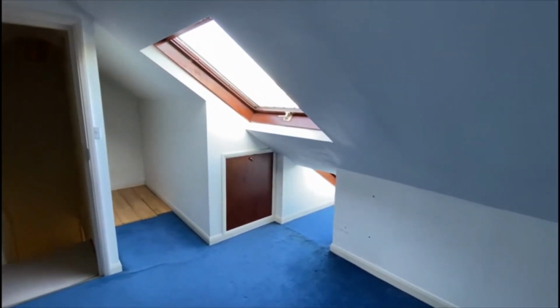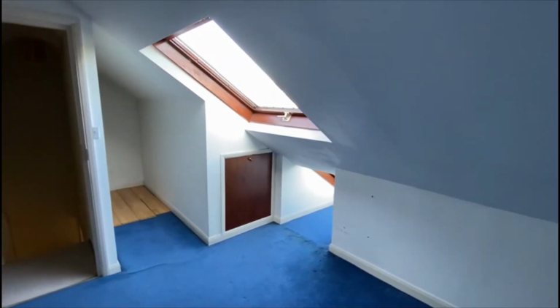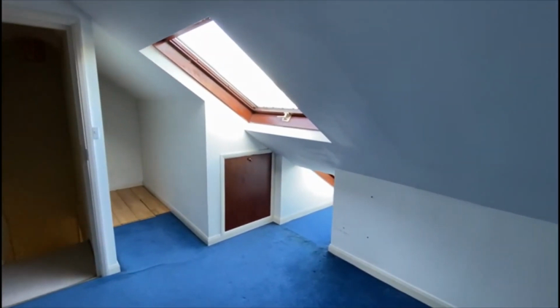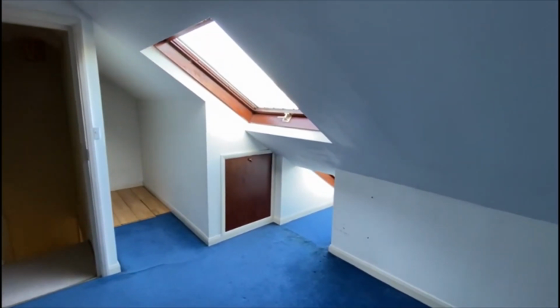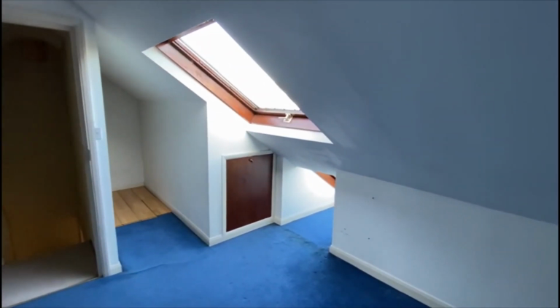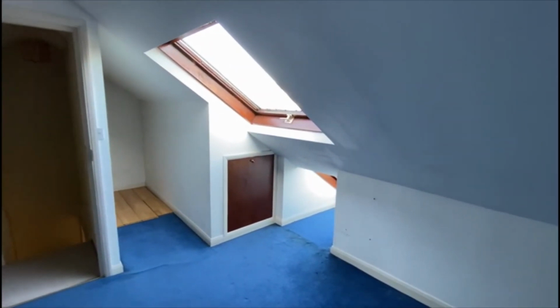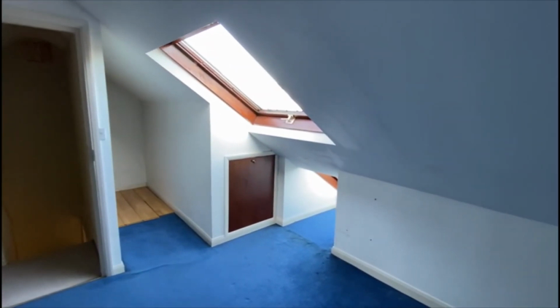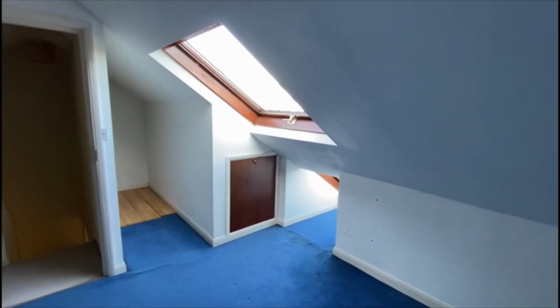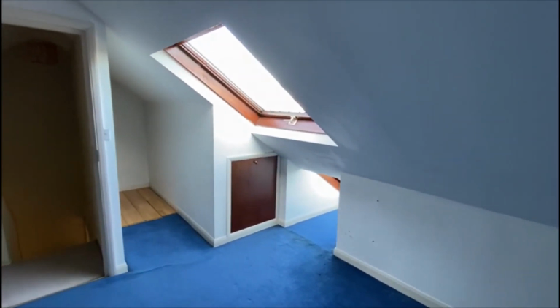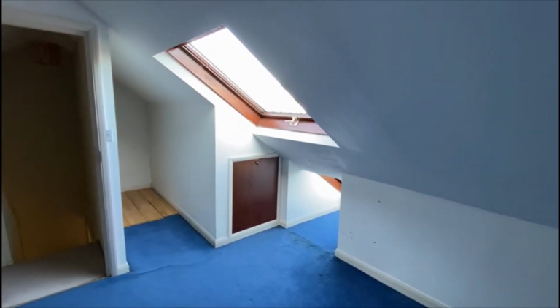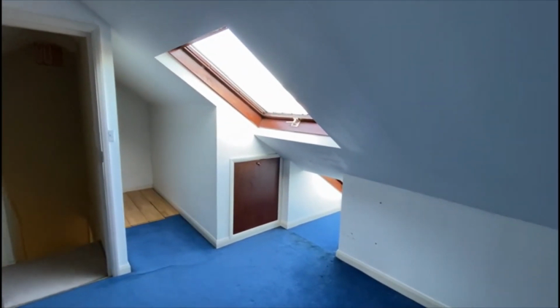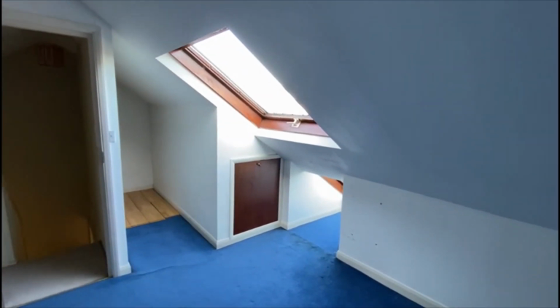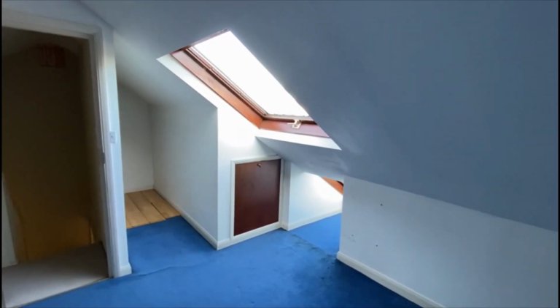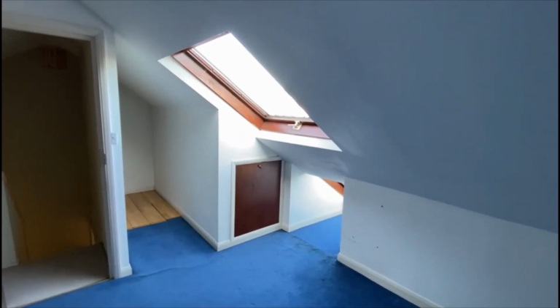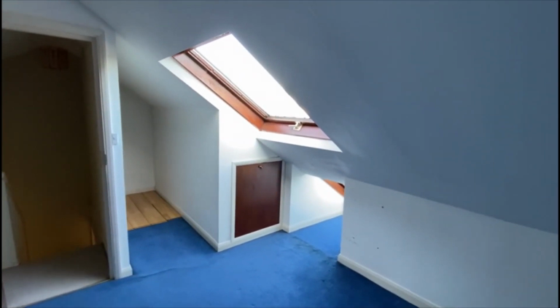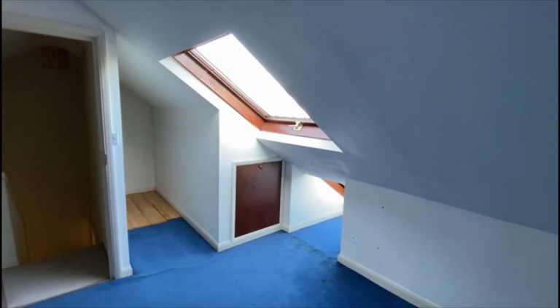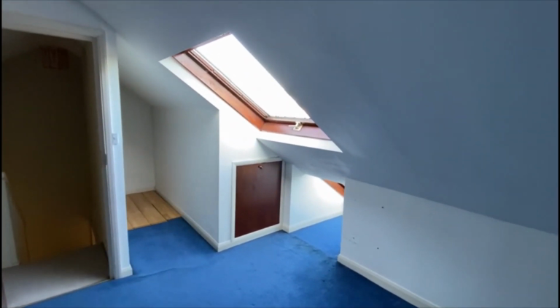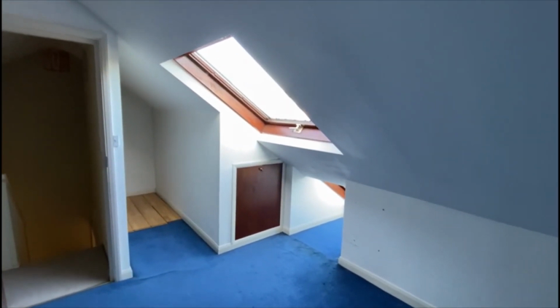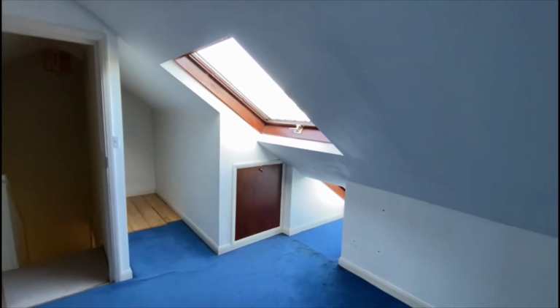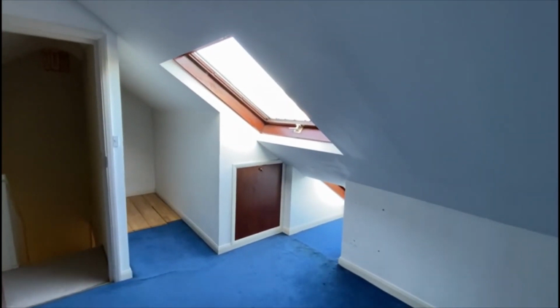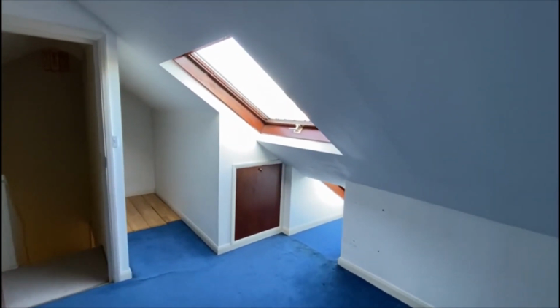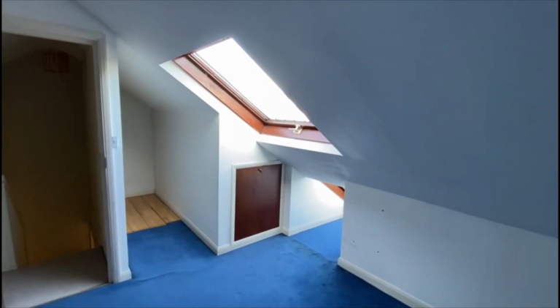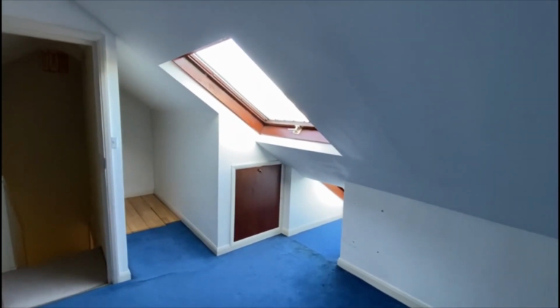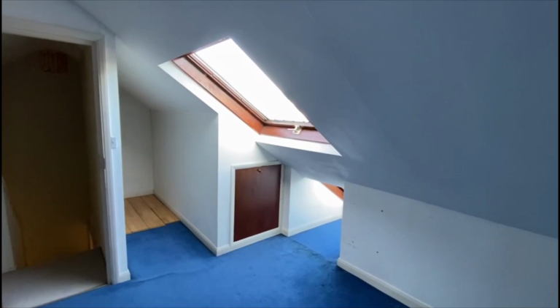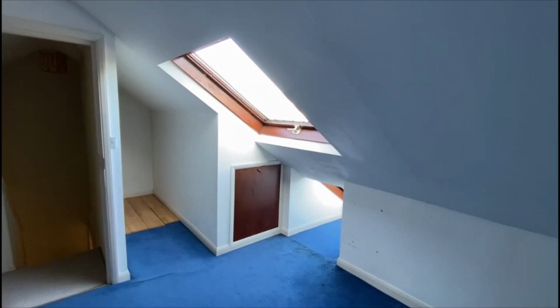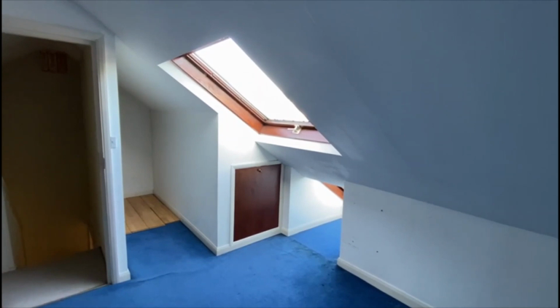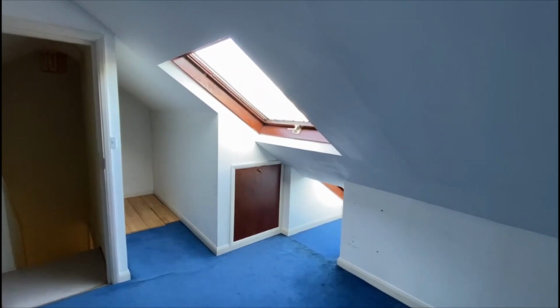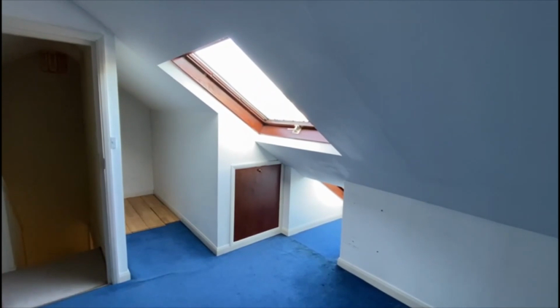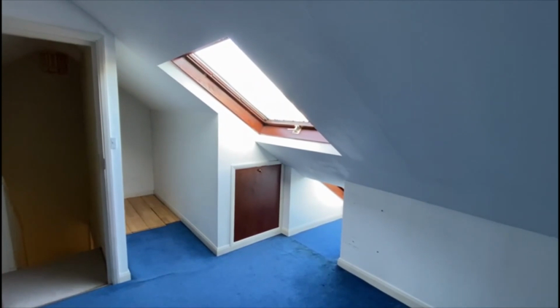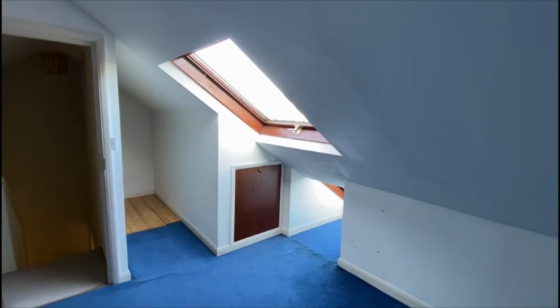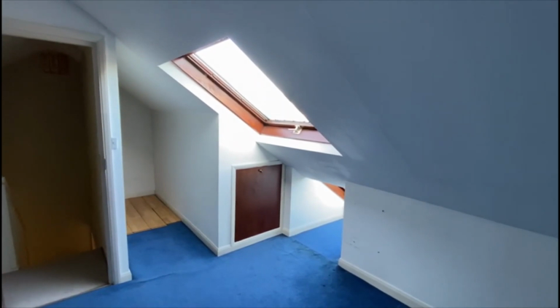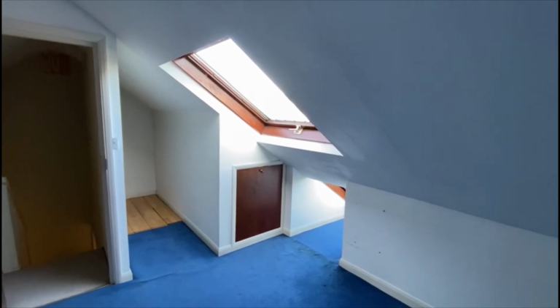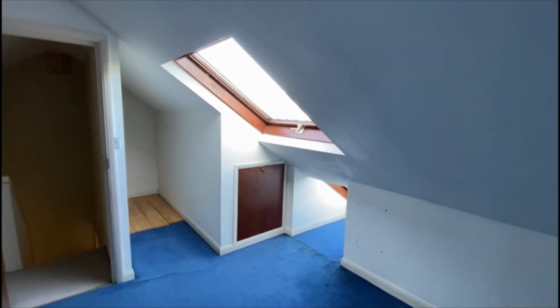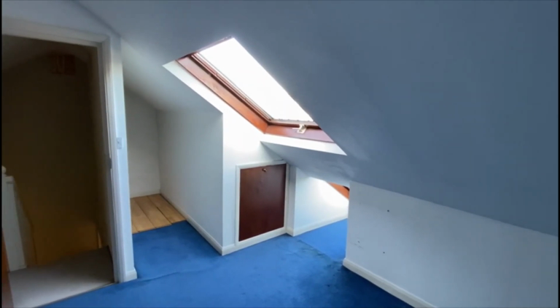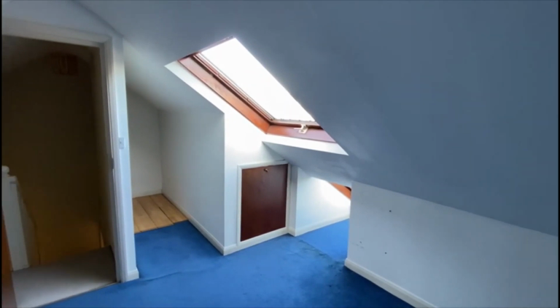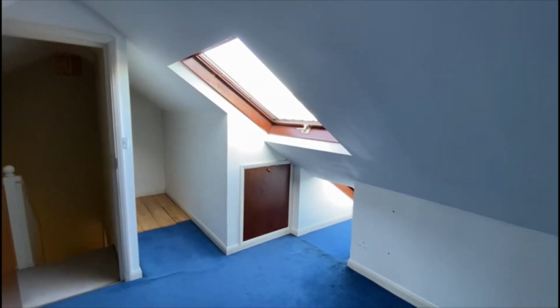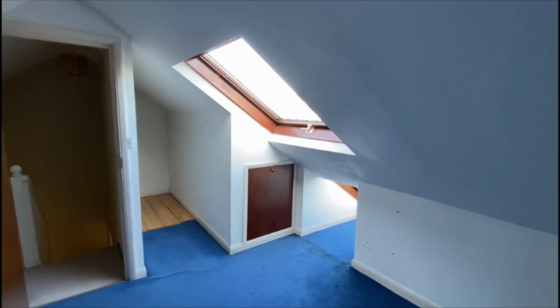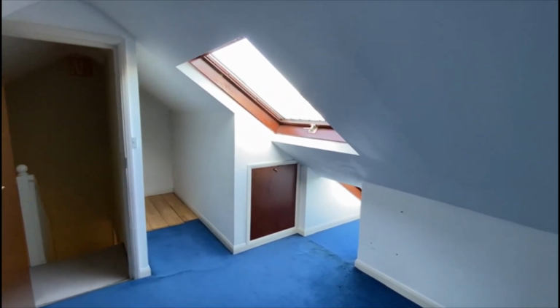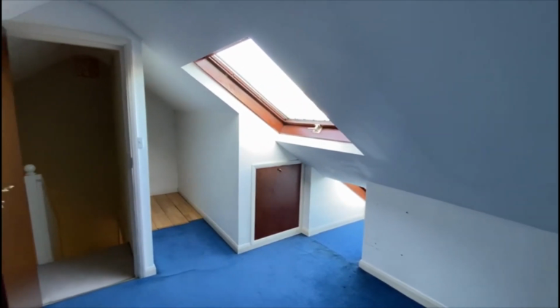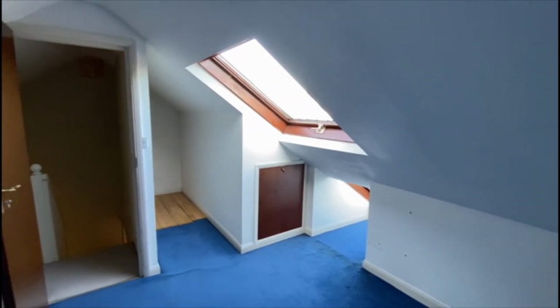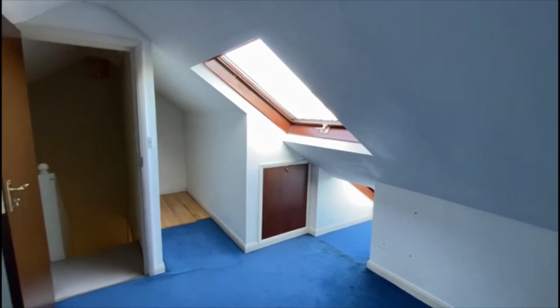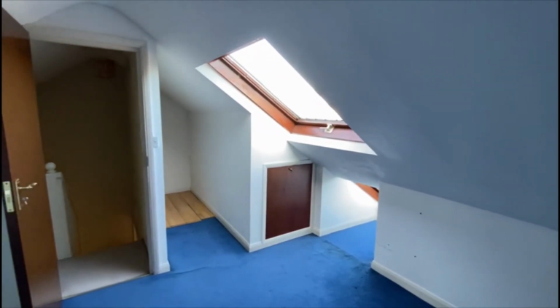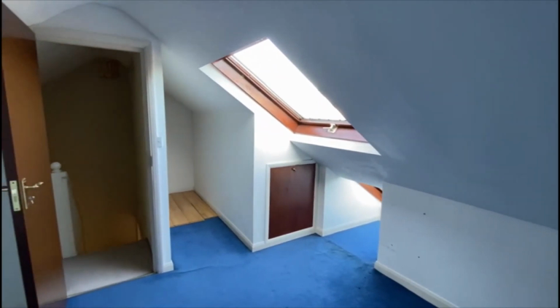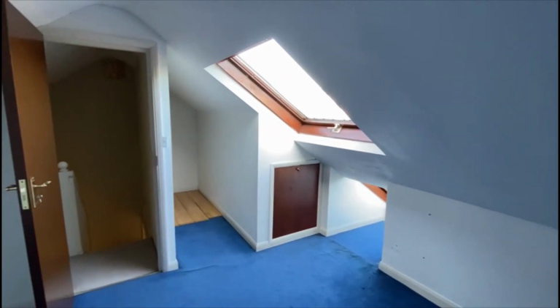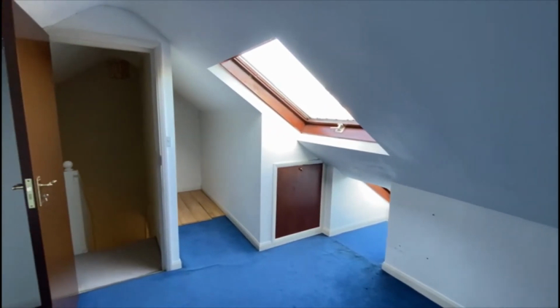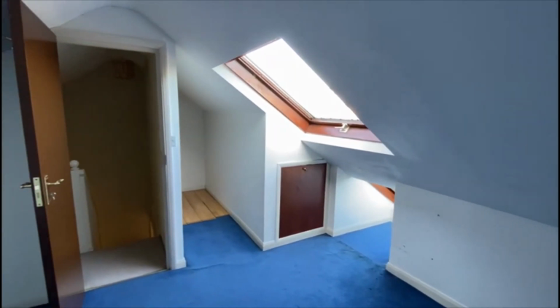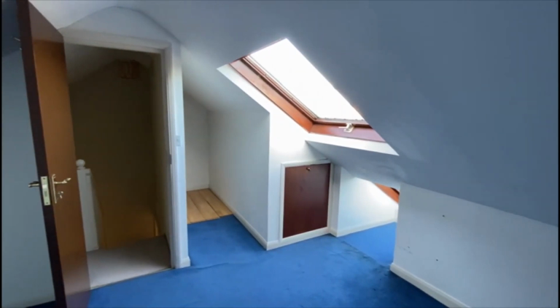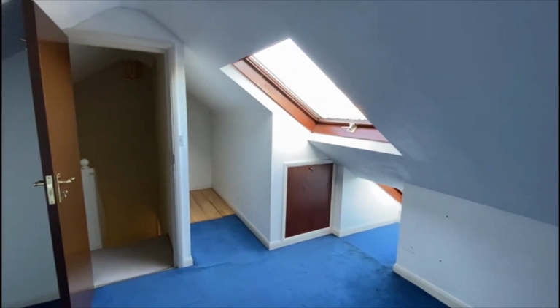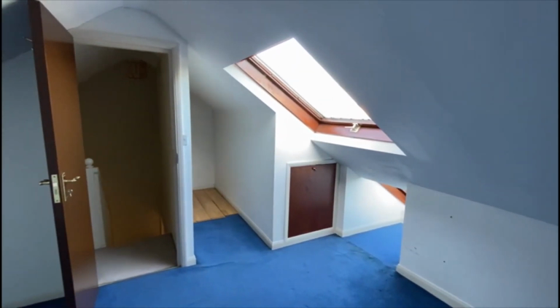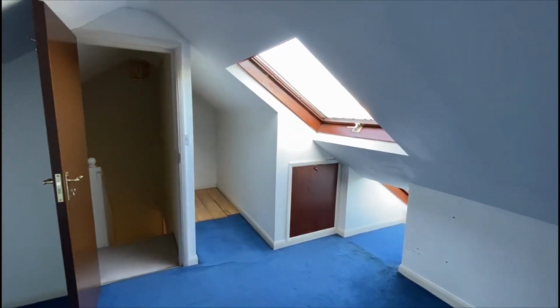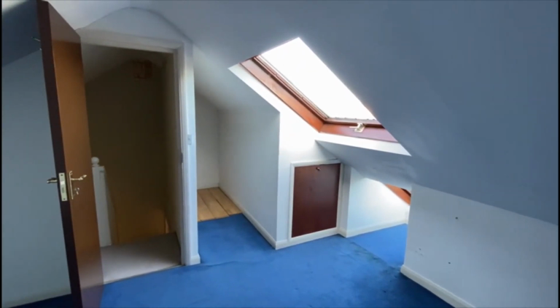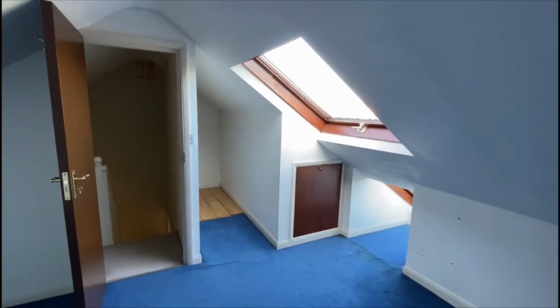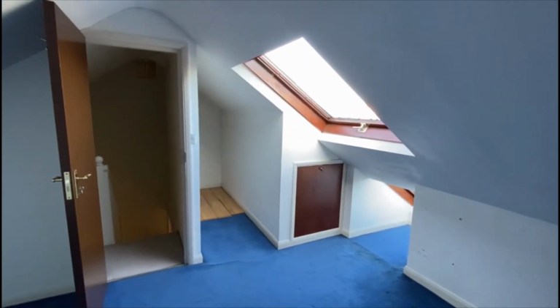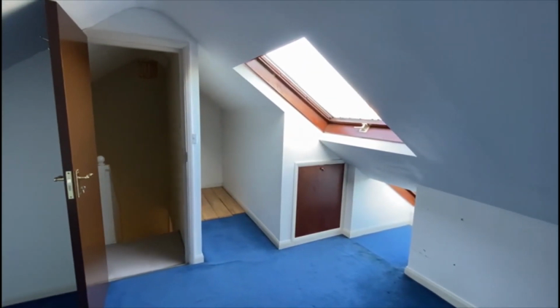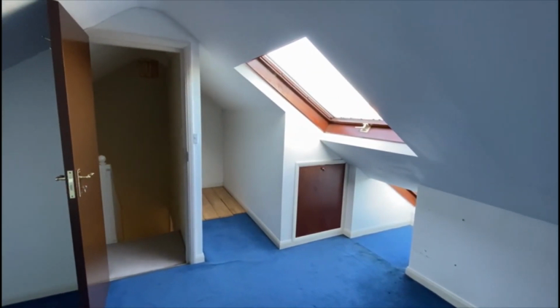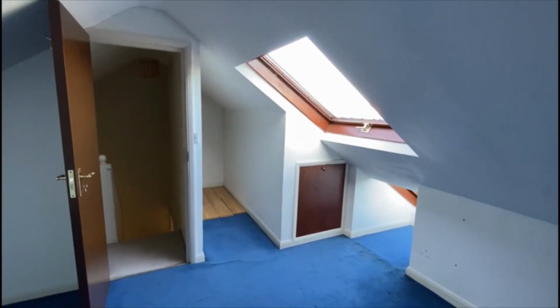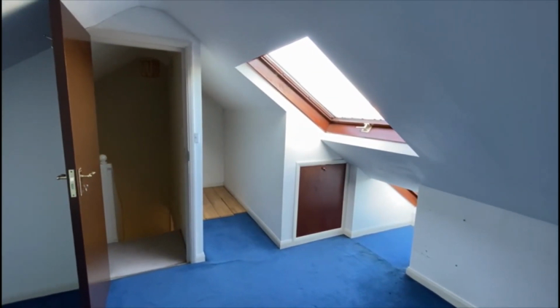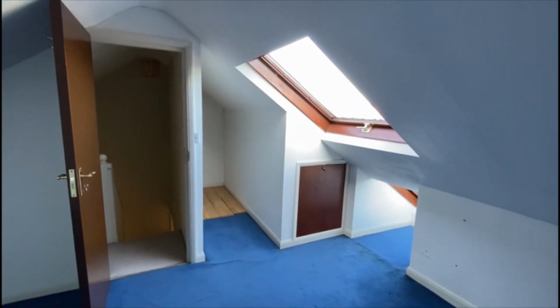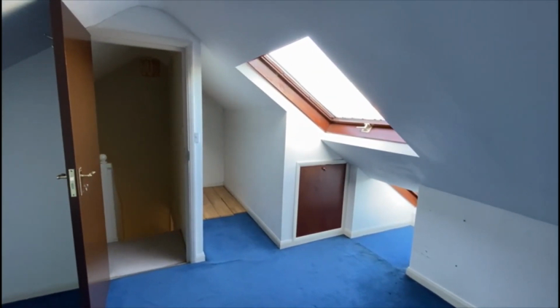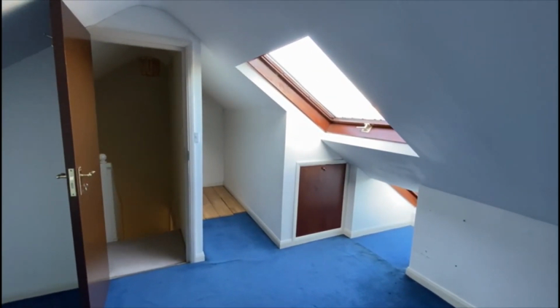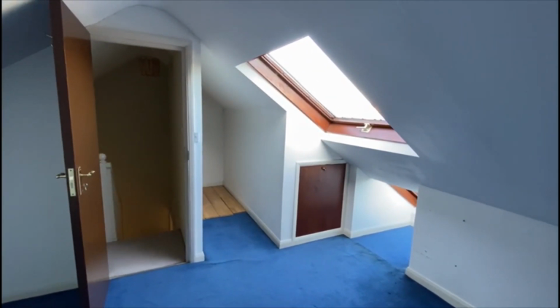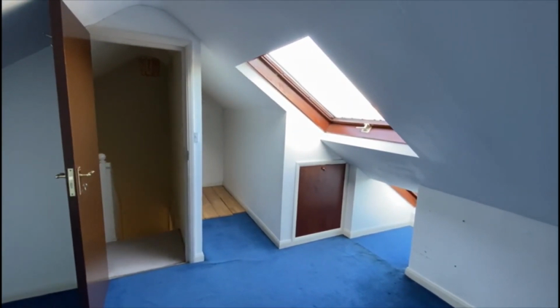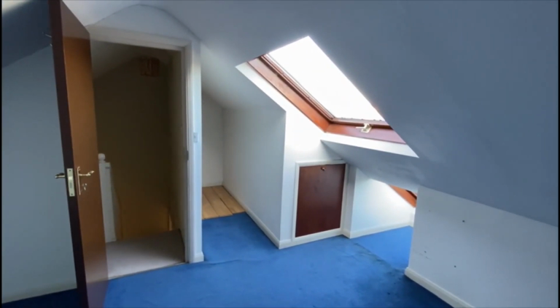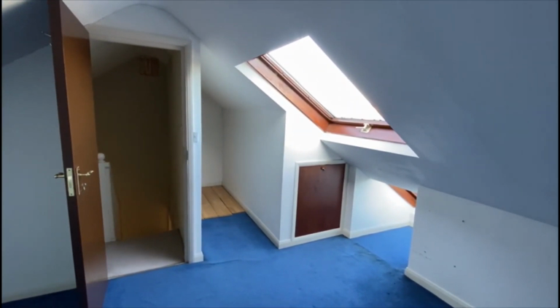And there we are — that's Comet Road, Stanwell. No chain, a good solid family home with four bedrooms. Call us to view on 01784 243333.